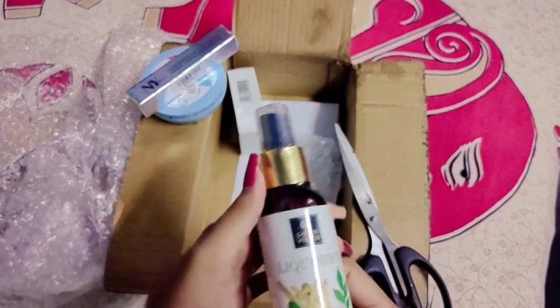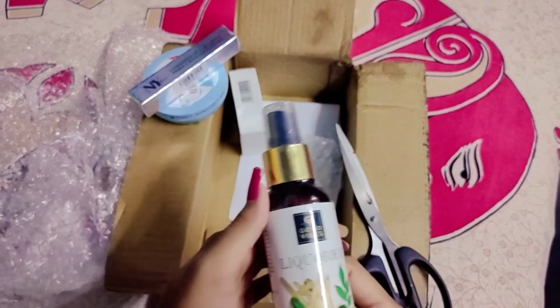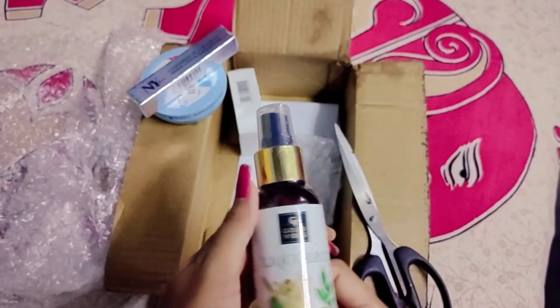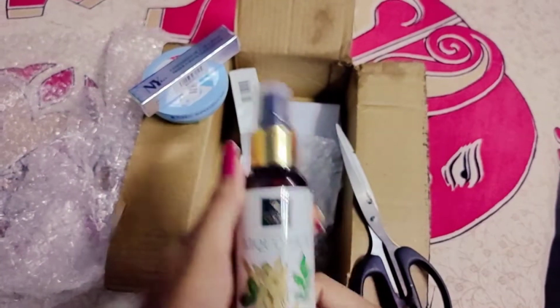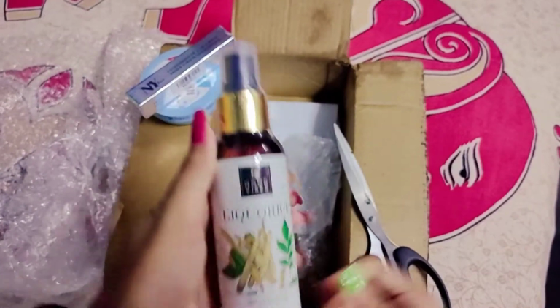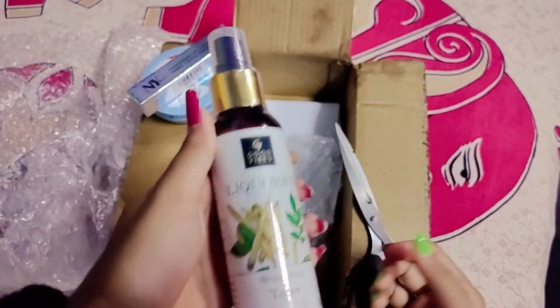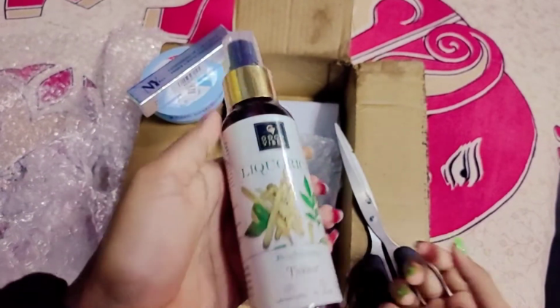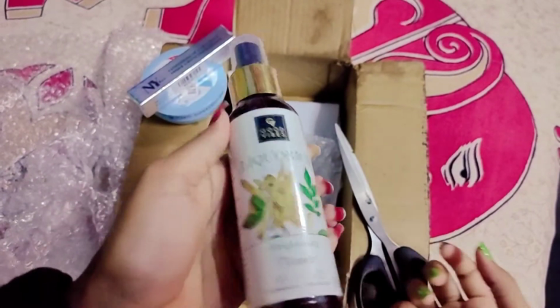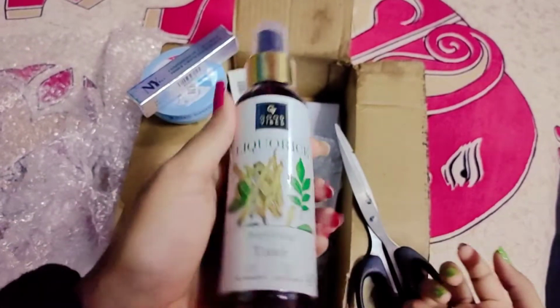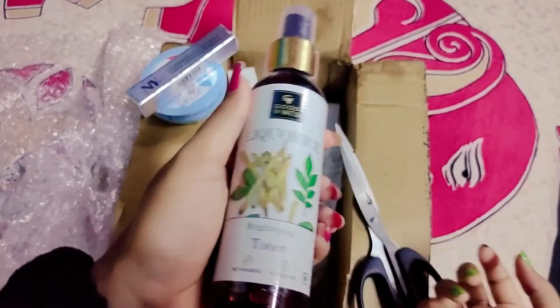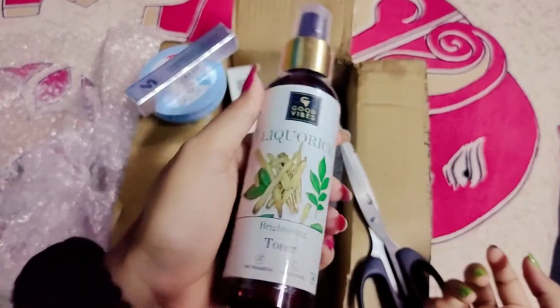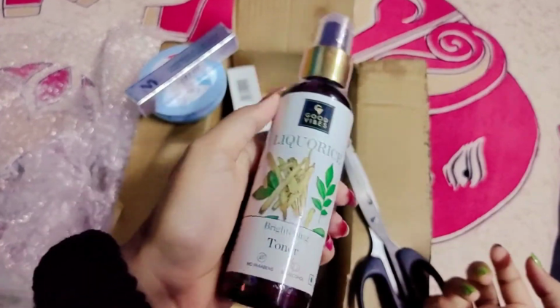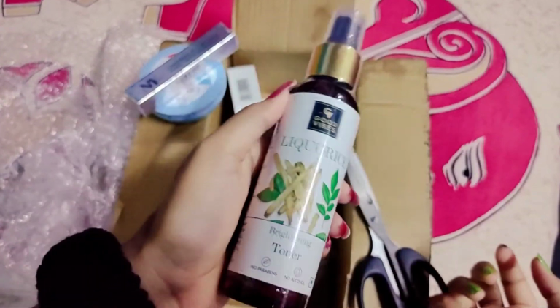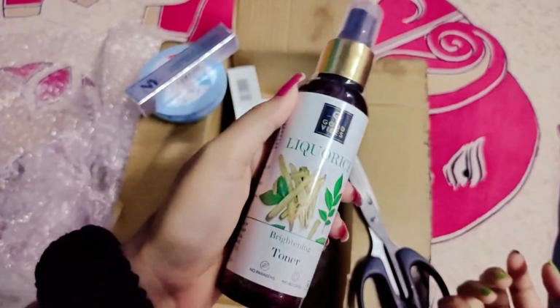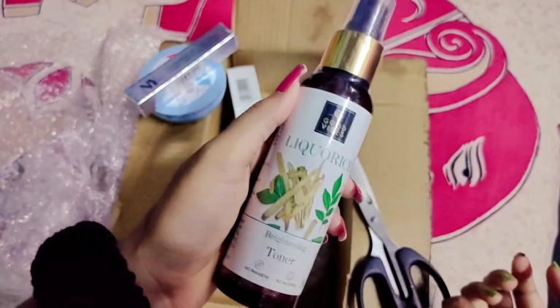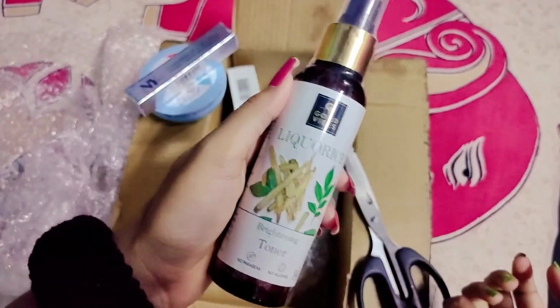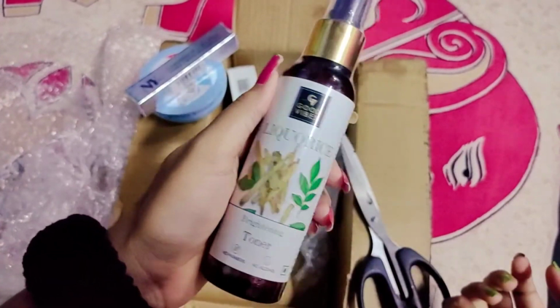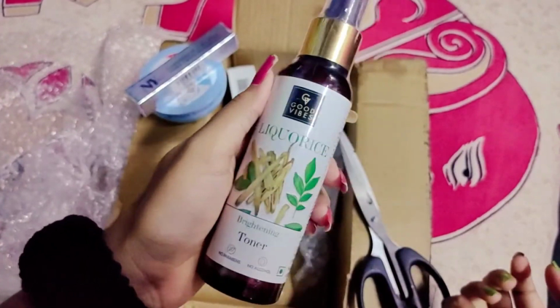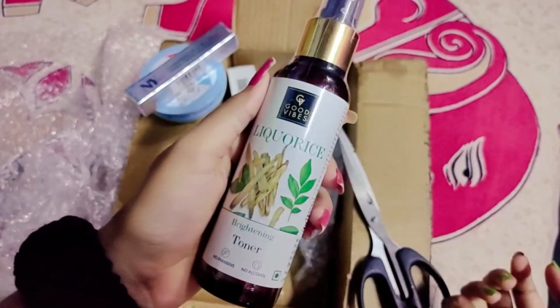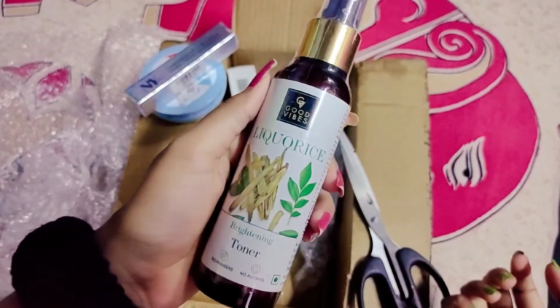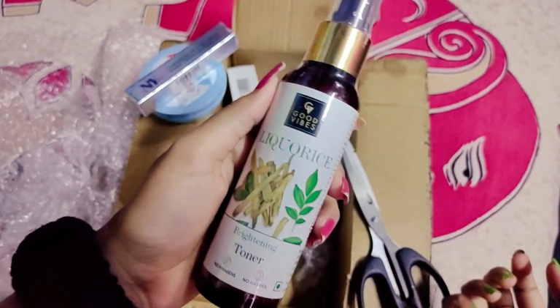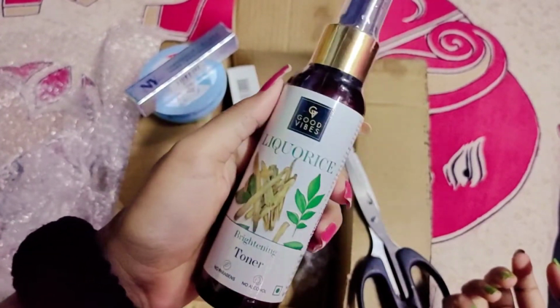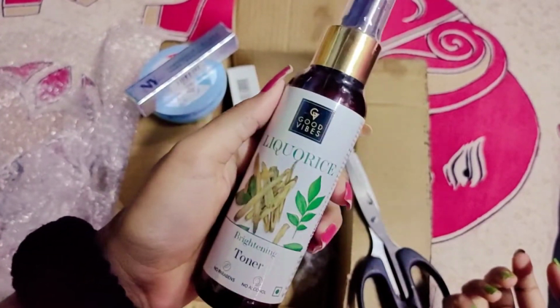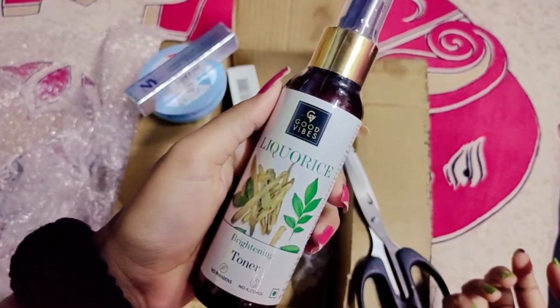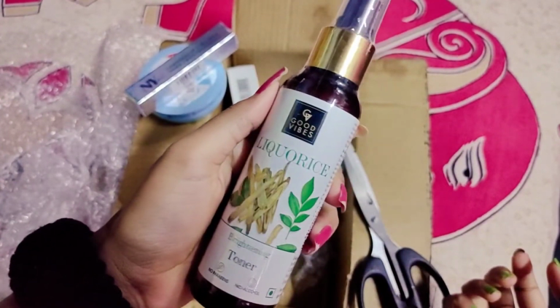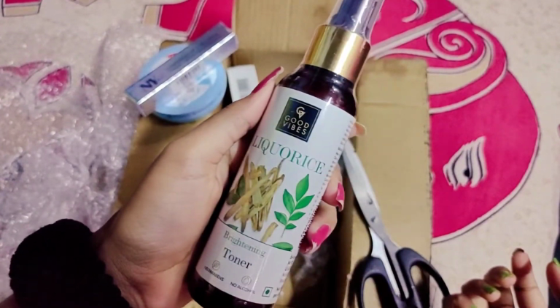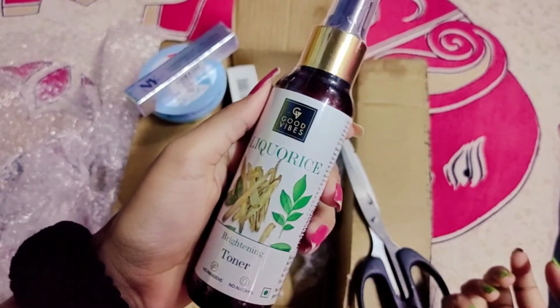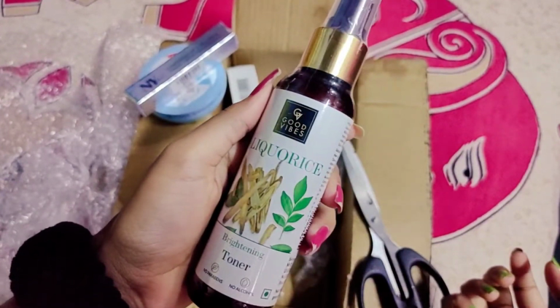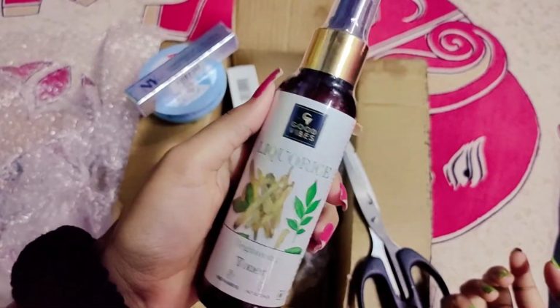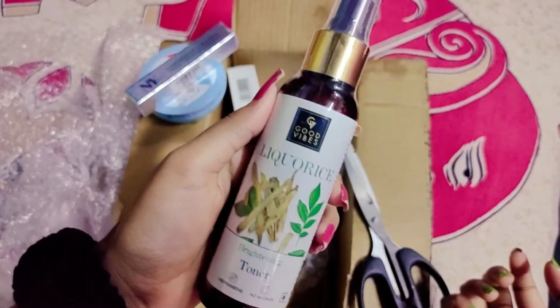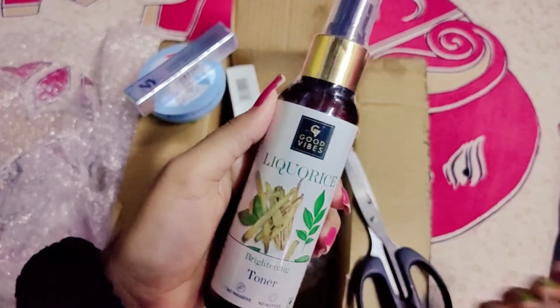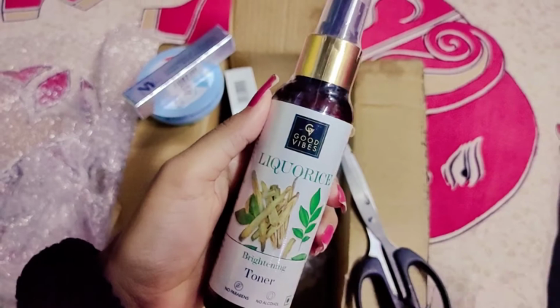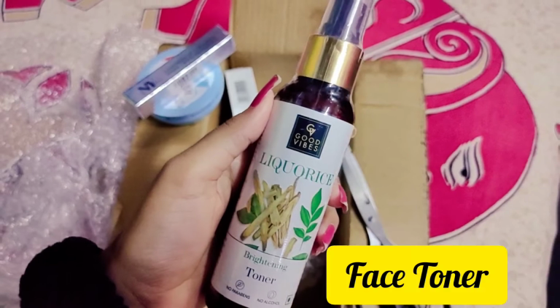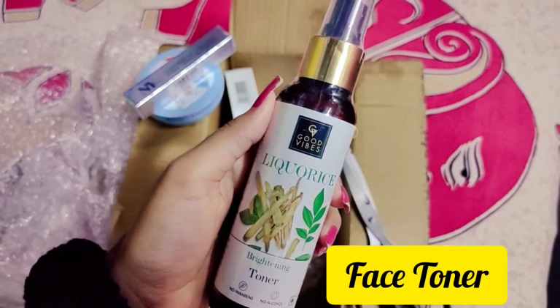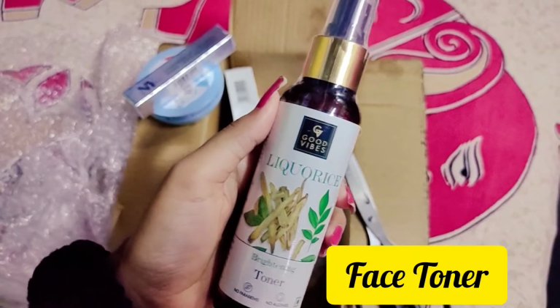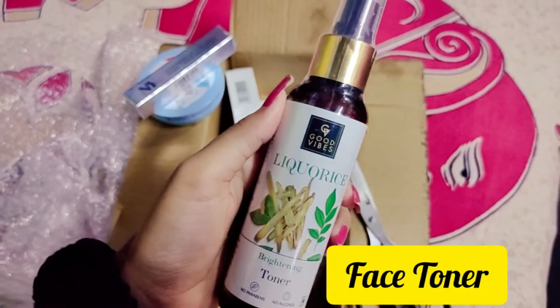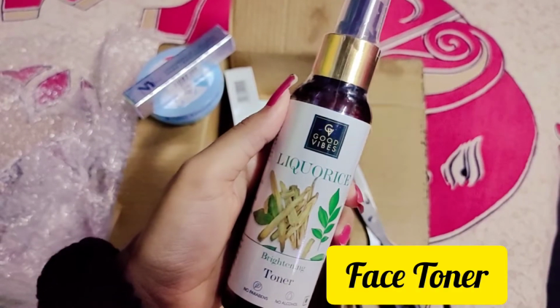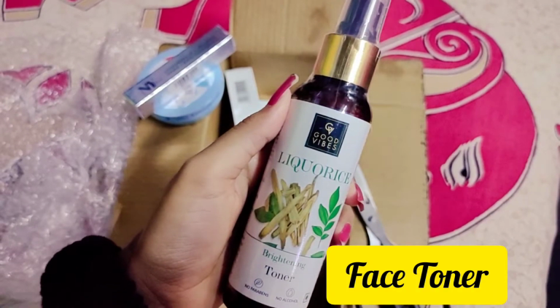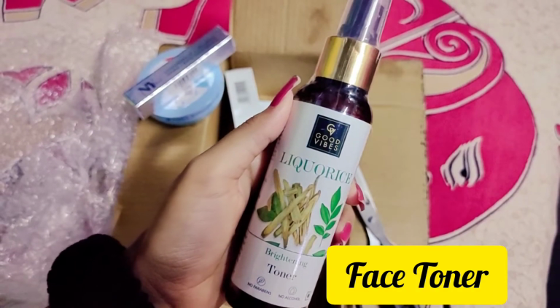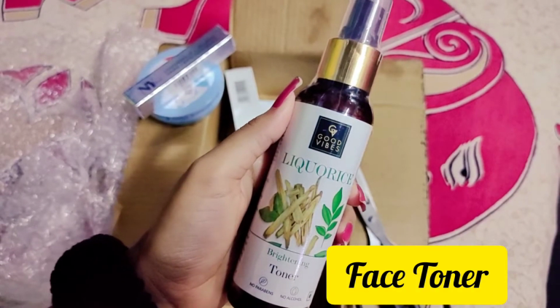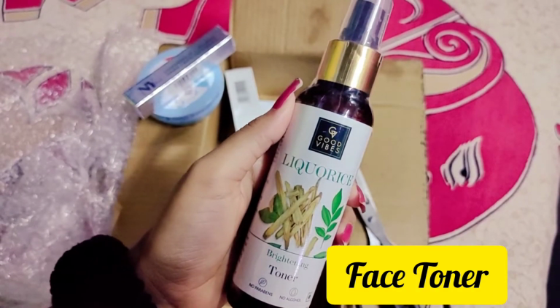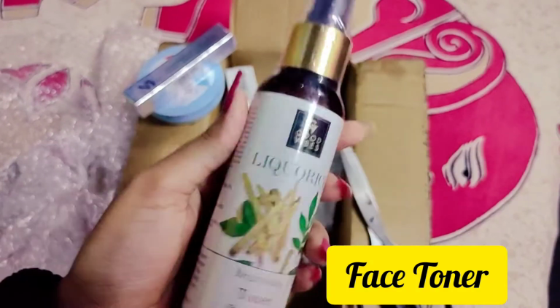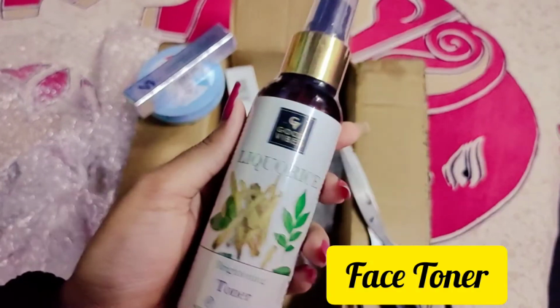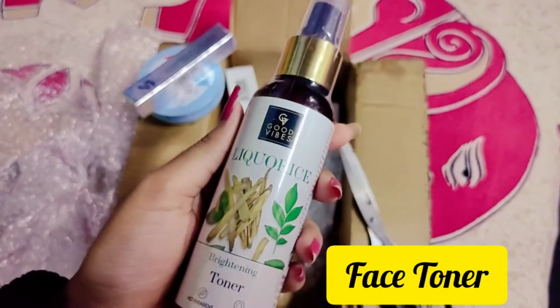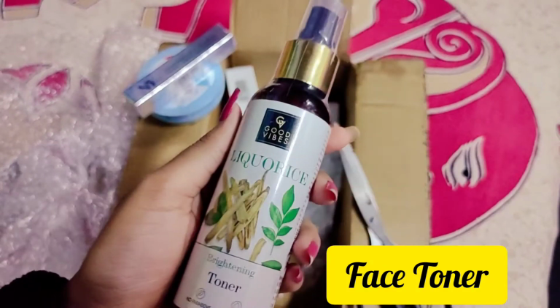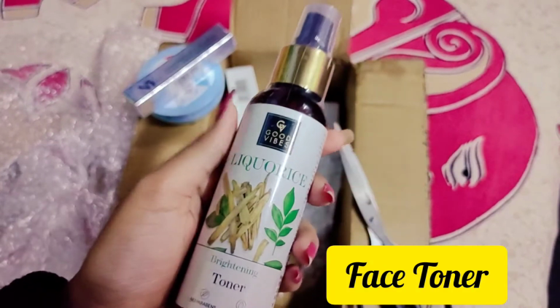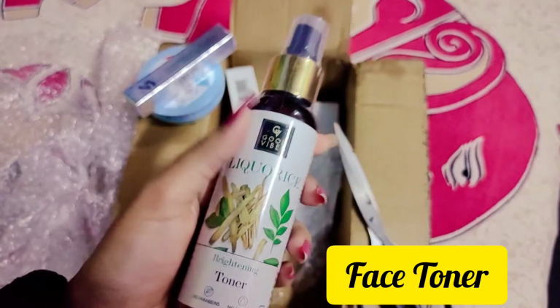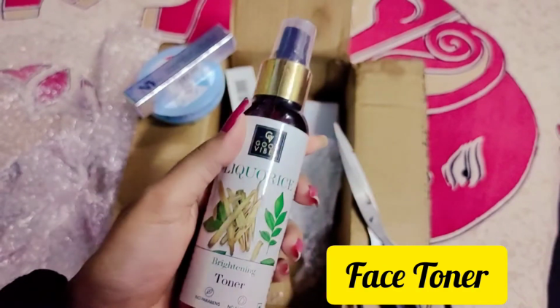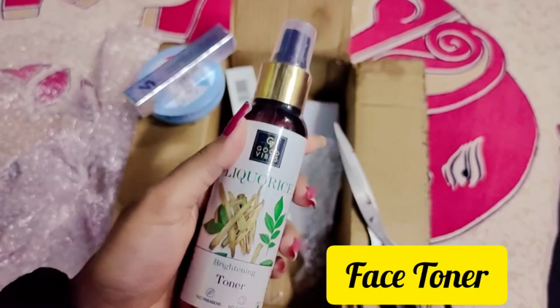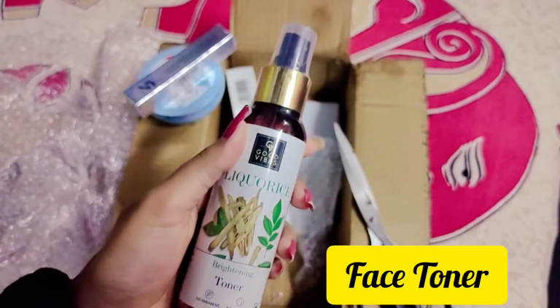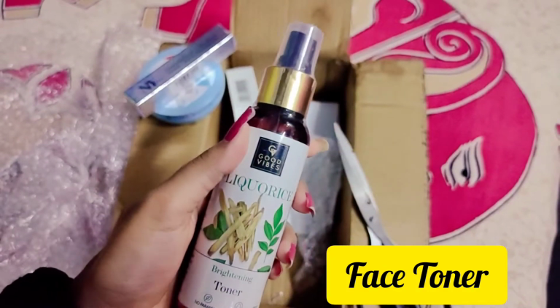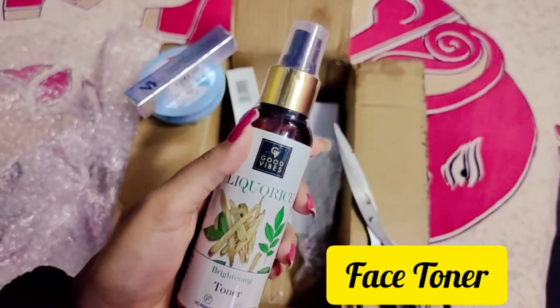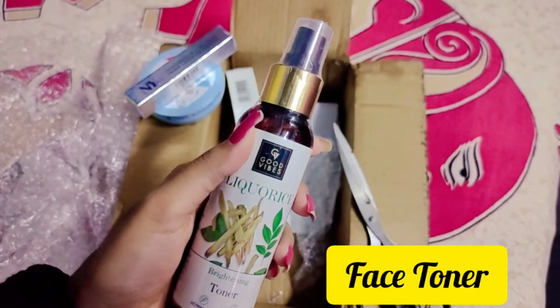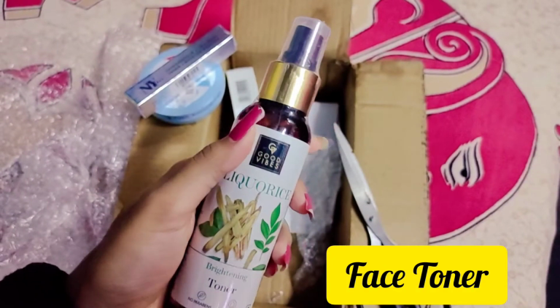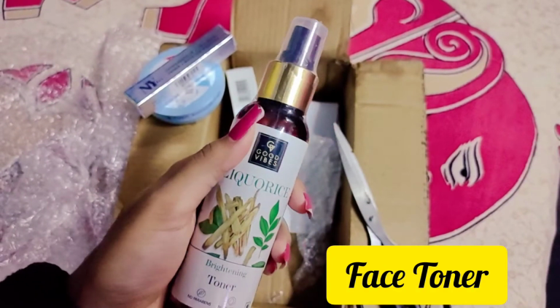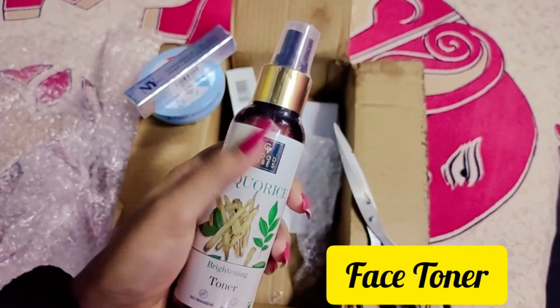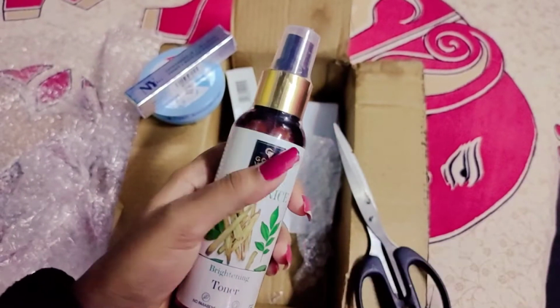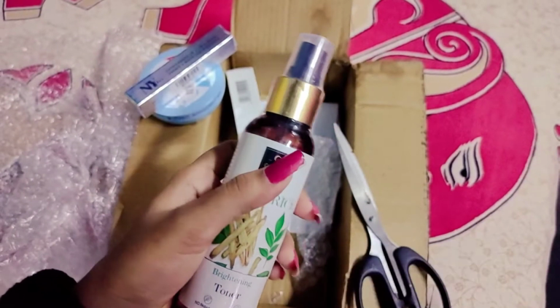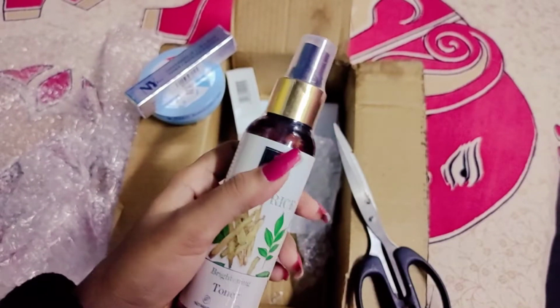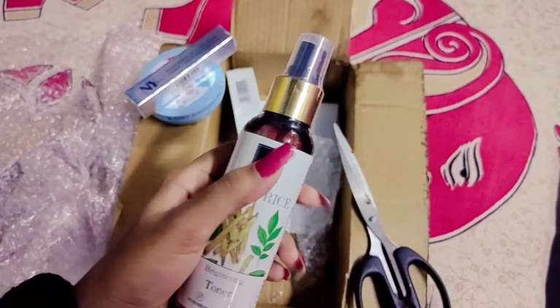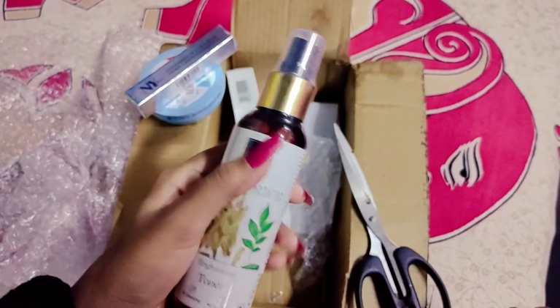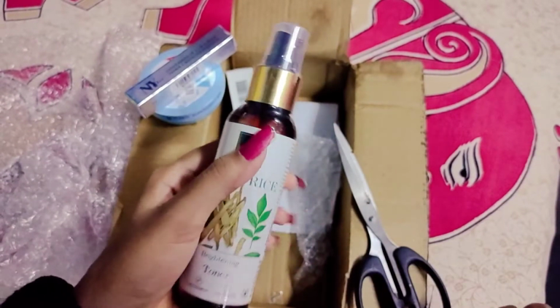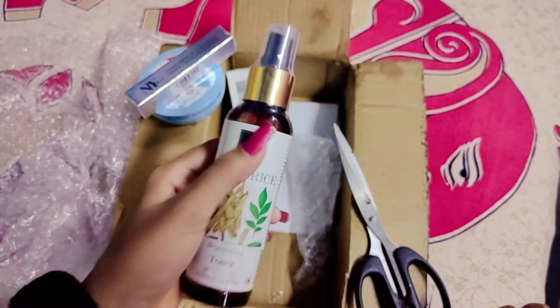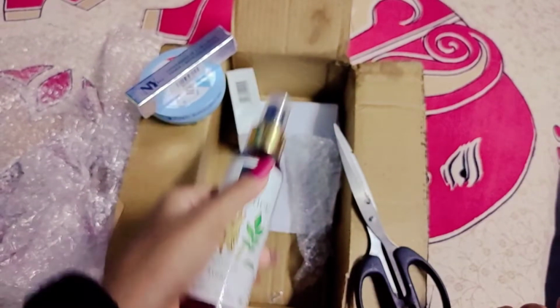This is Good Wife's Brightening Face Toner. This is the first time I purchased this product.